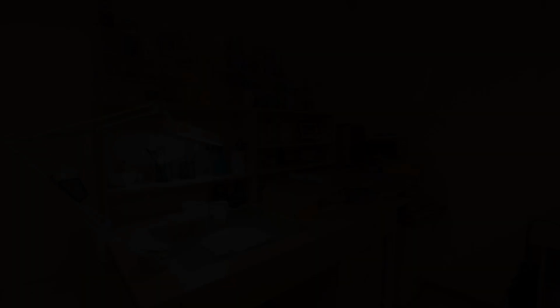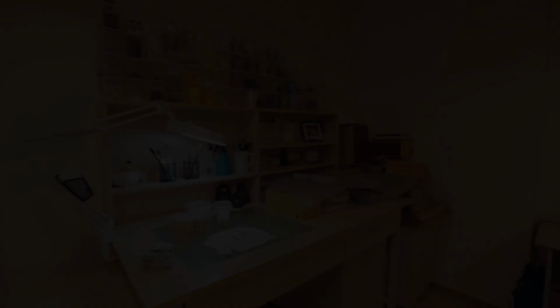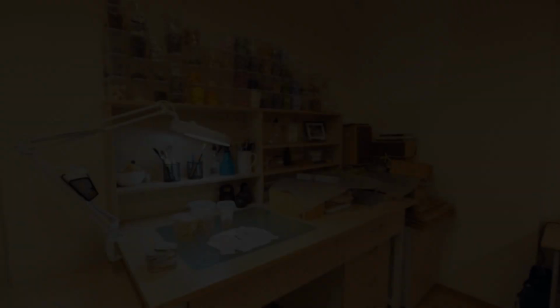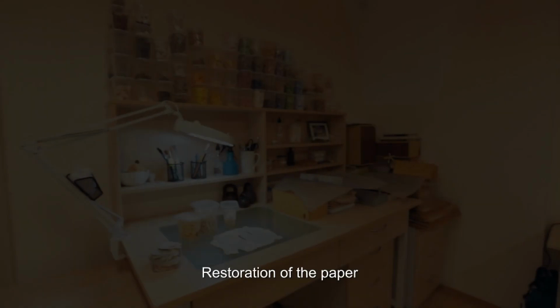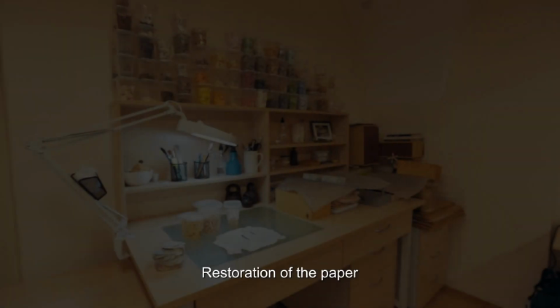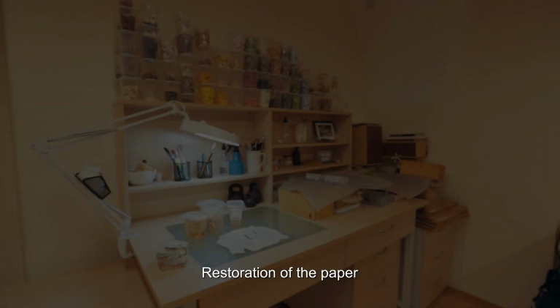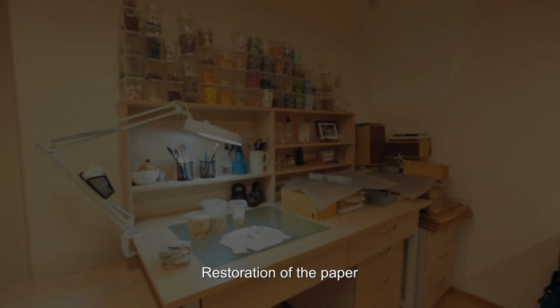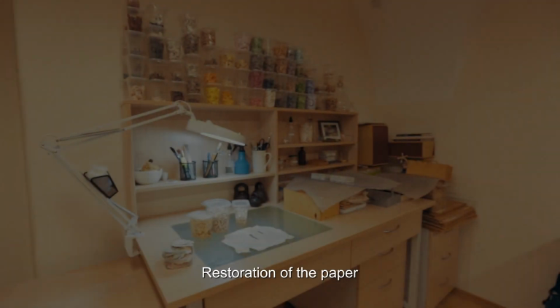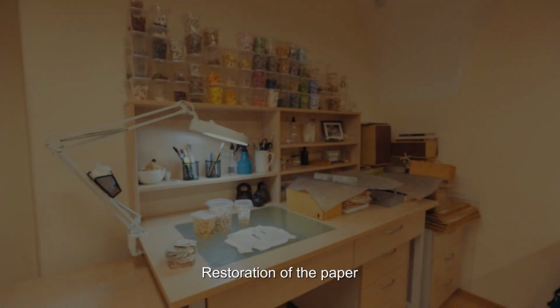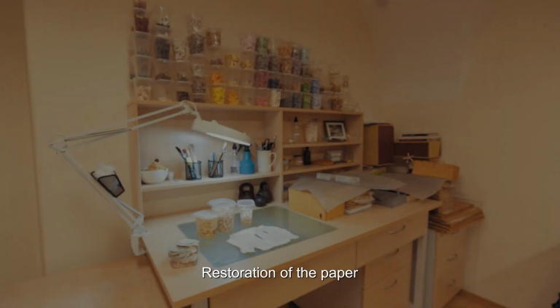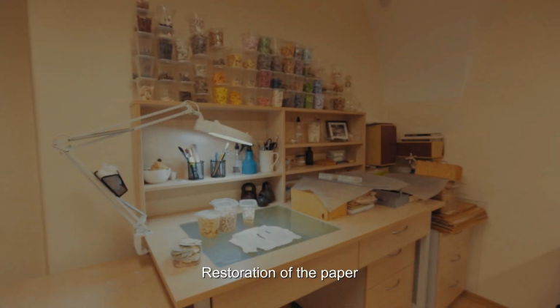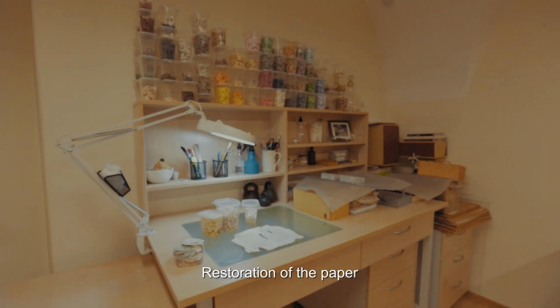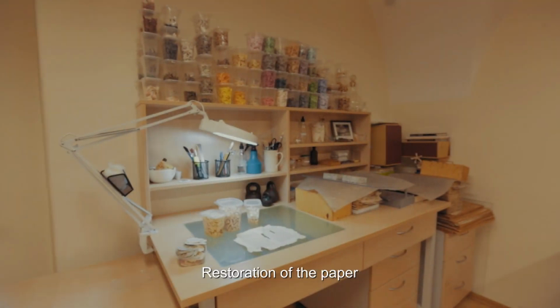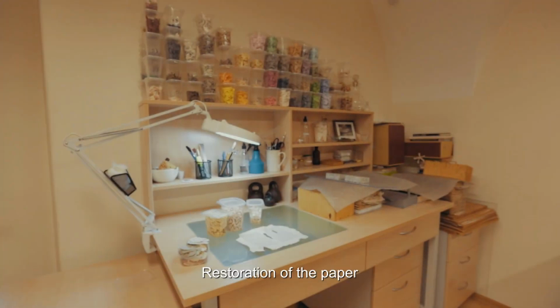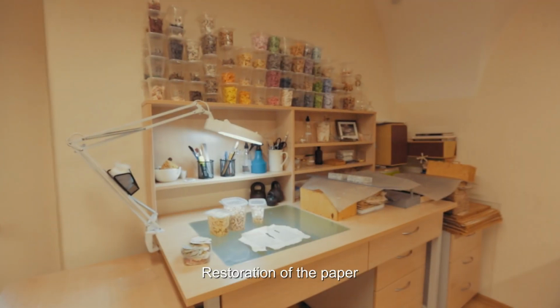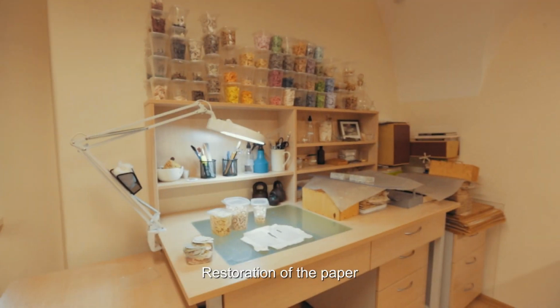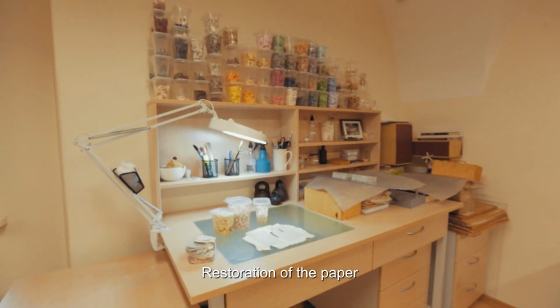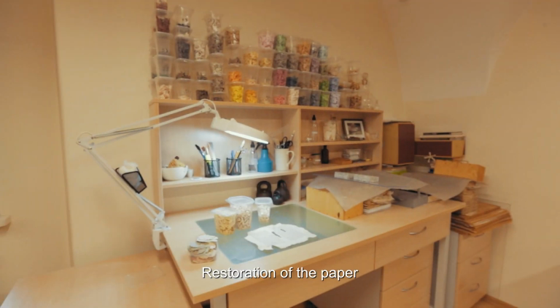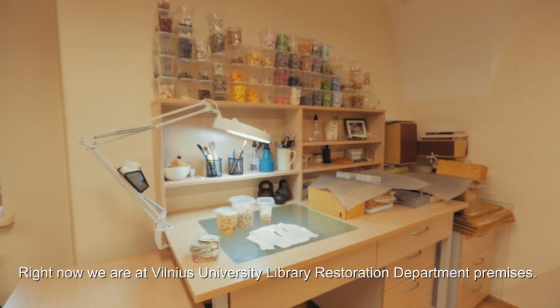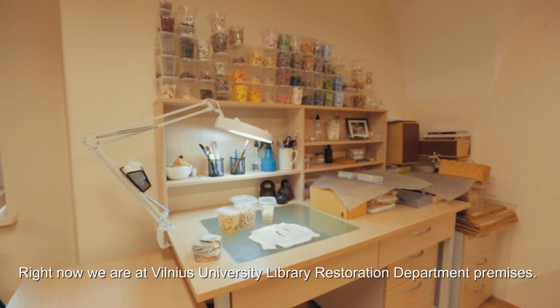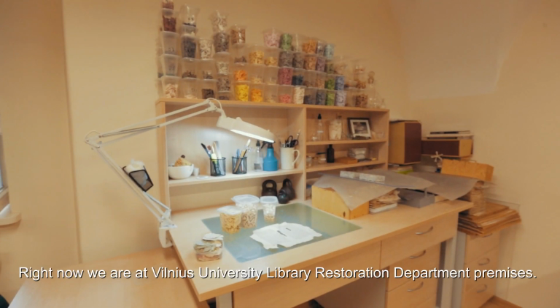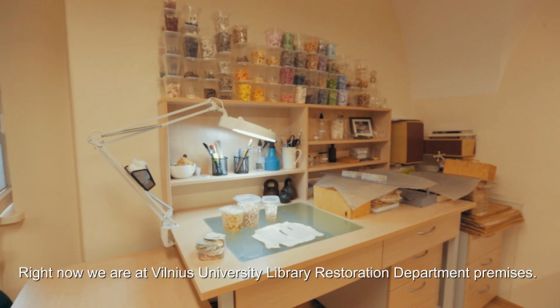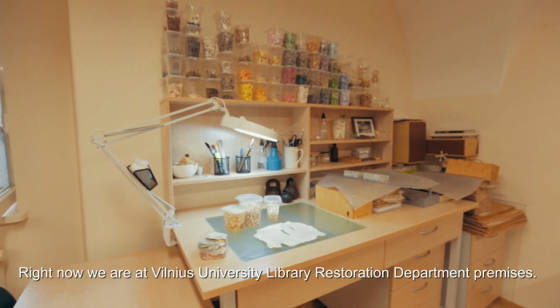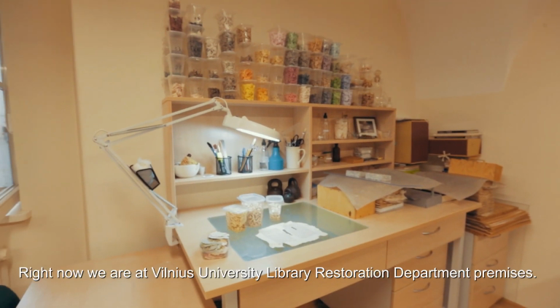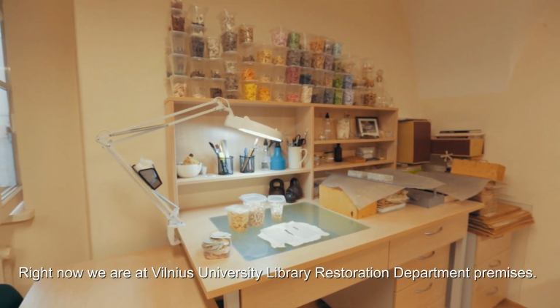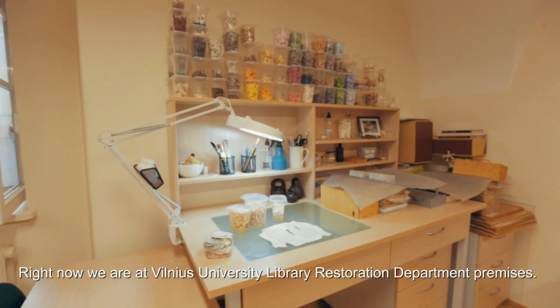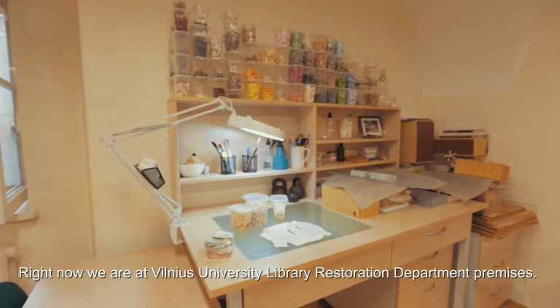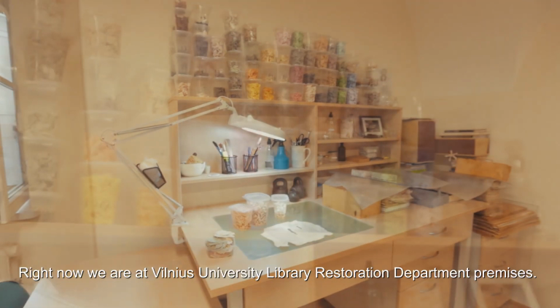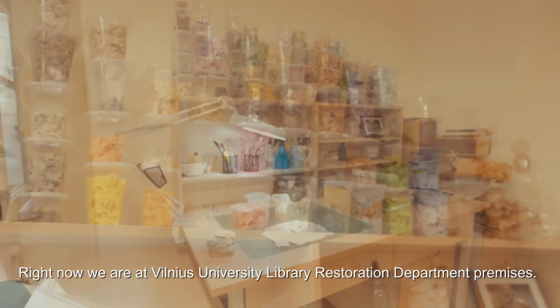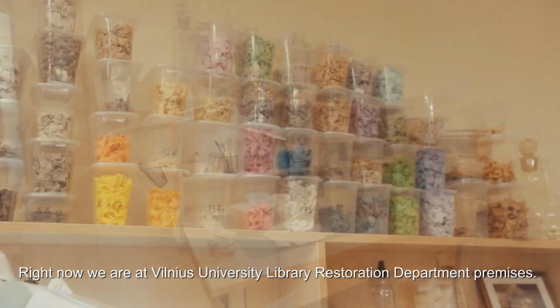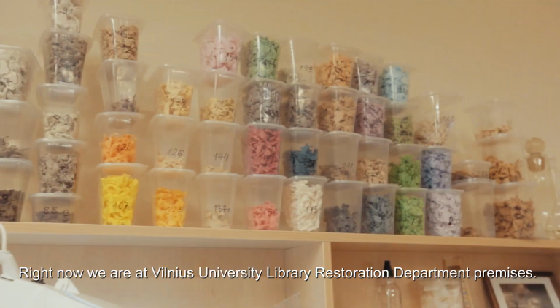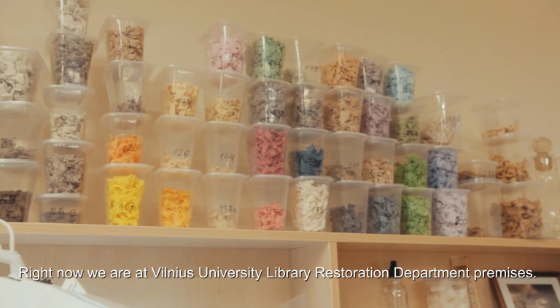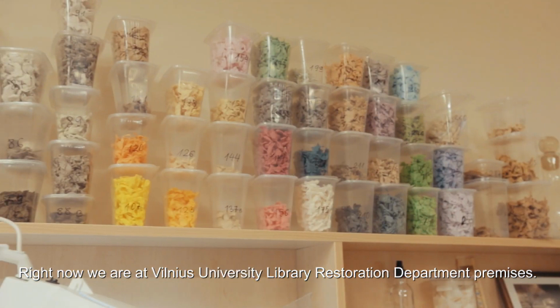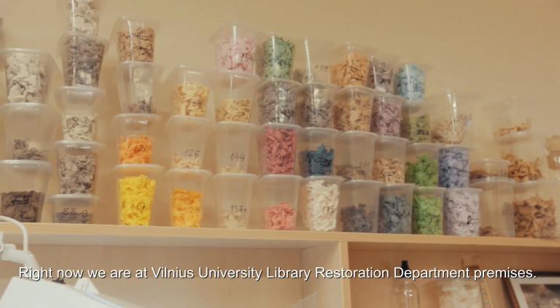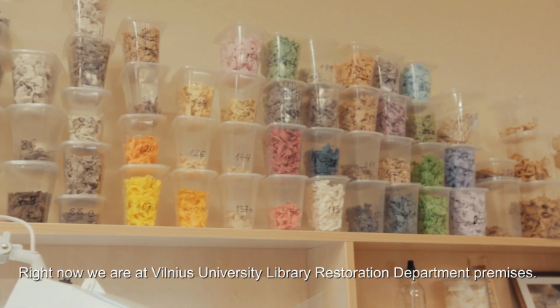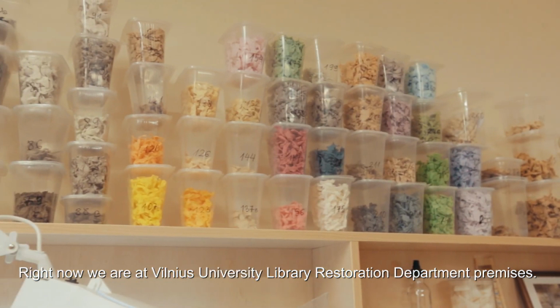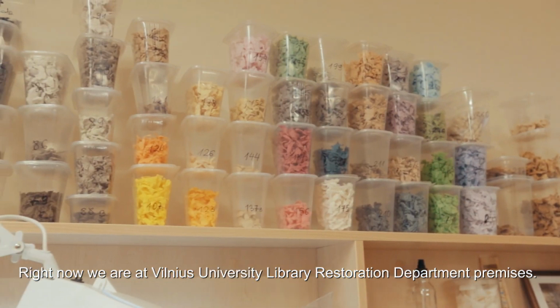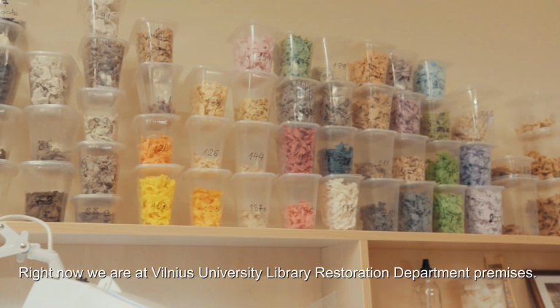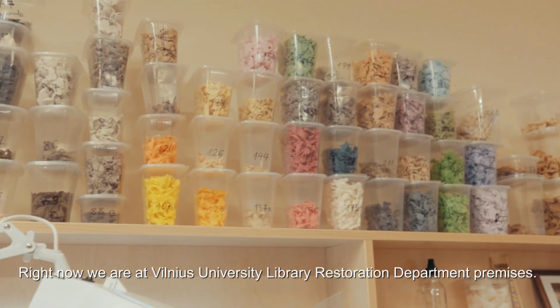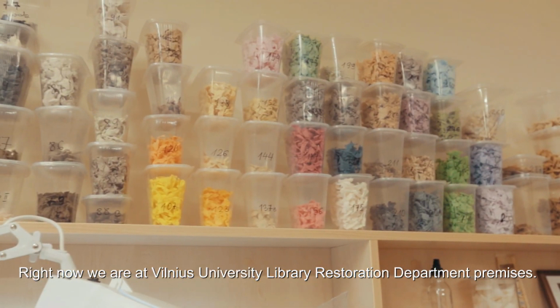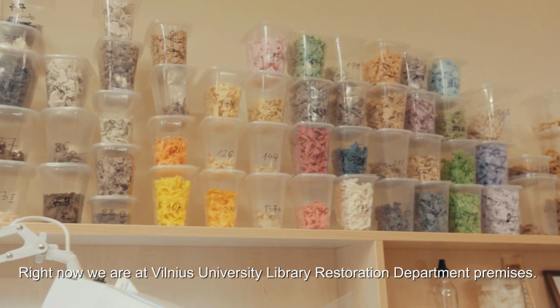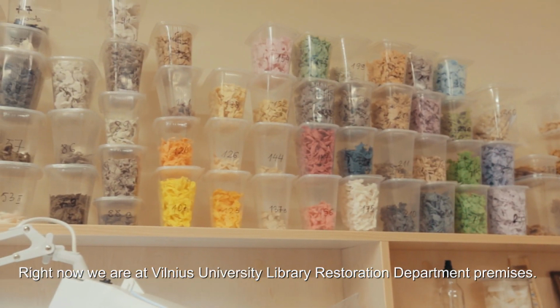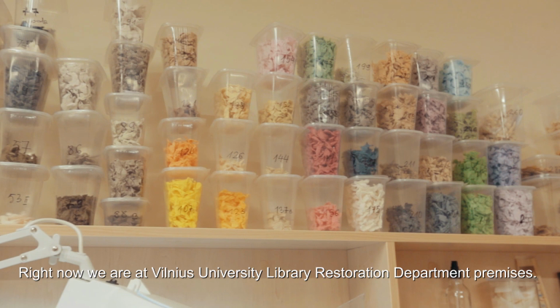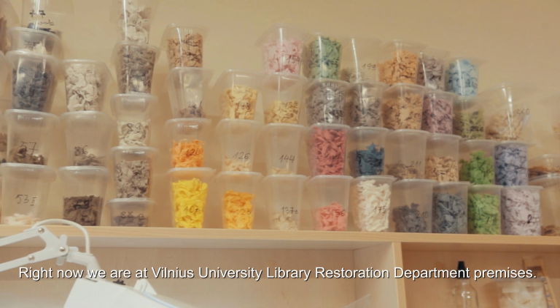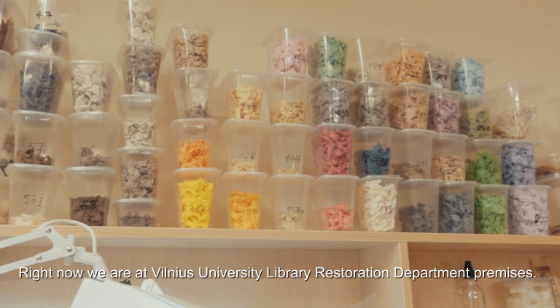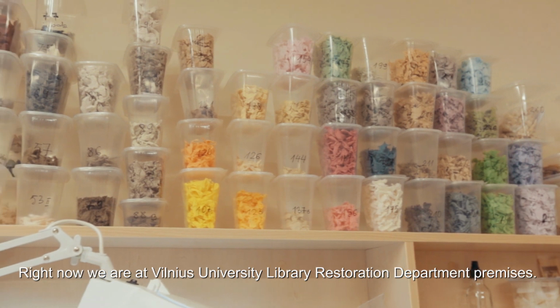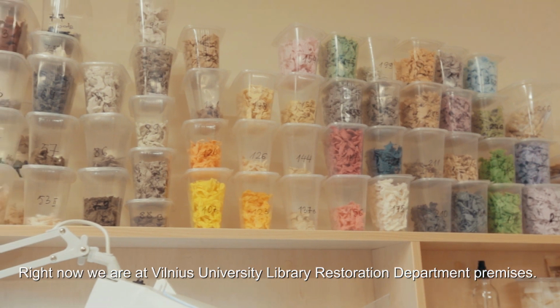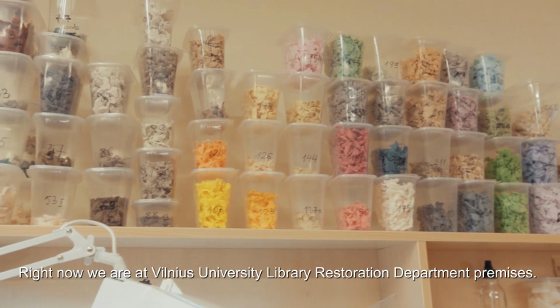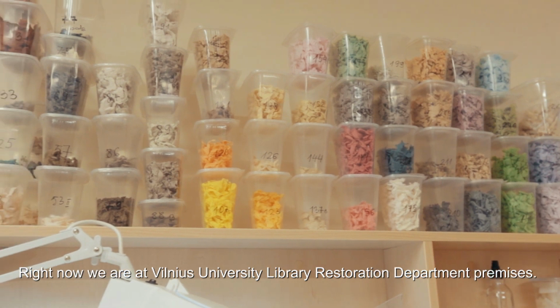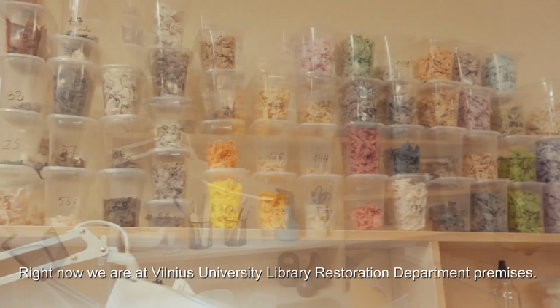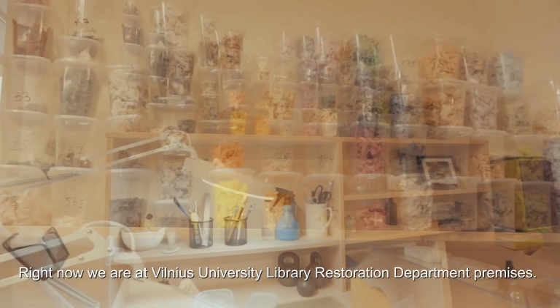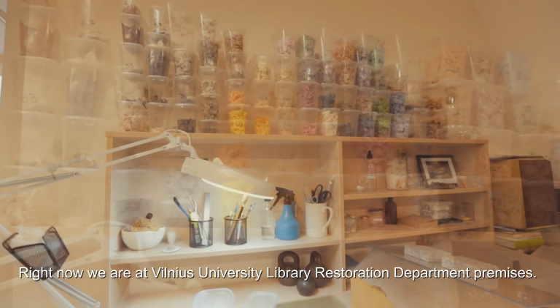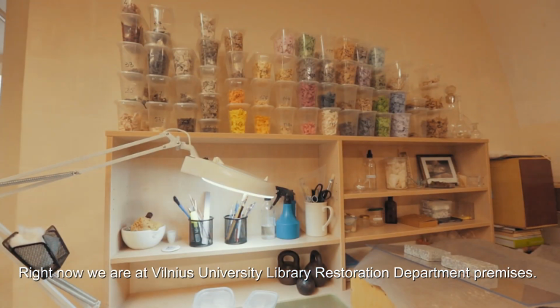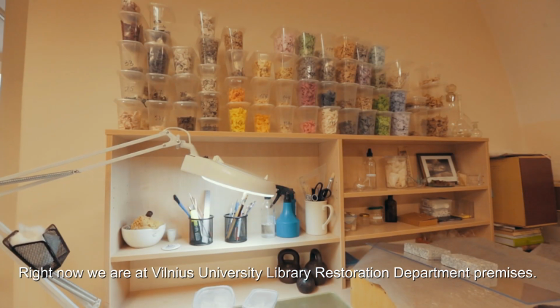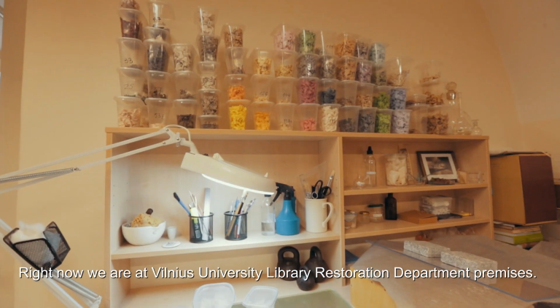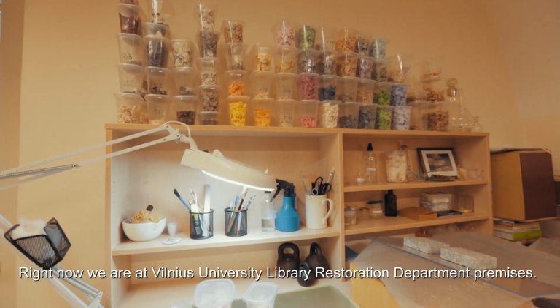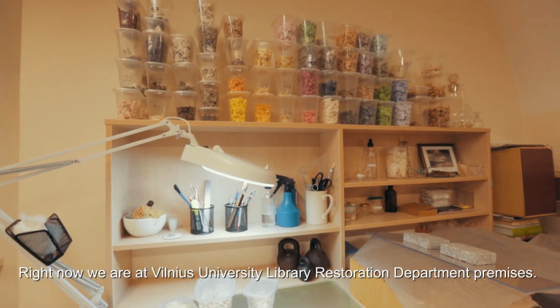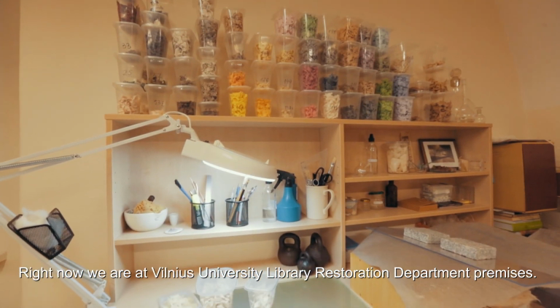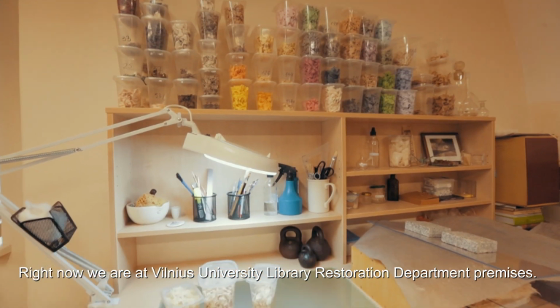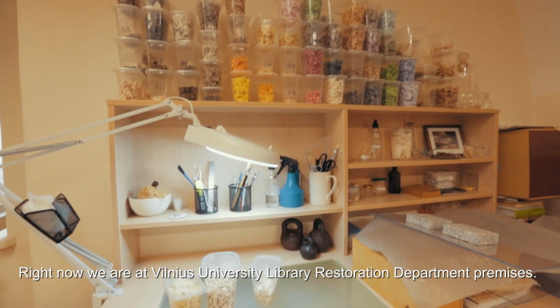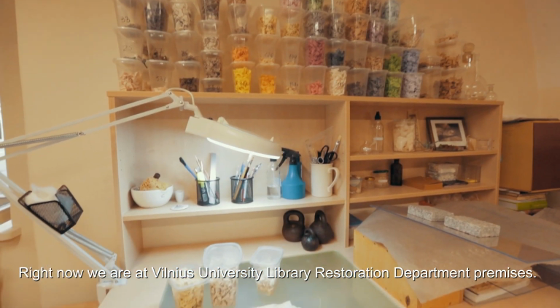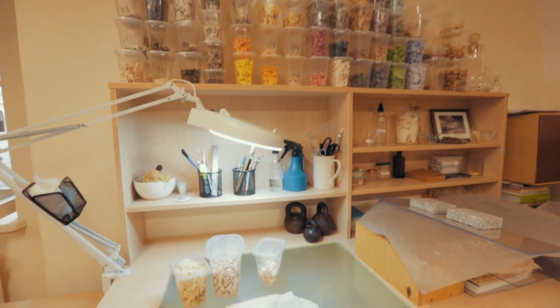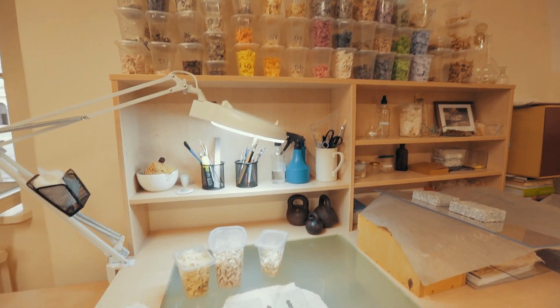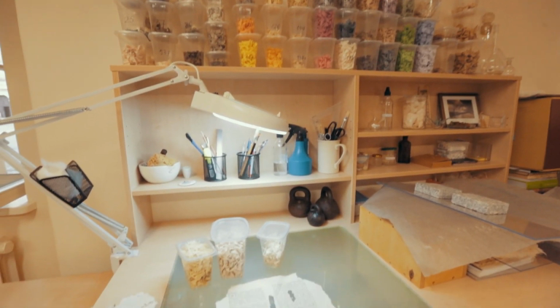Restoration of the paper. Right now we are at Vilnius University Library restoration department premises.